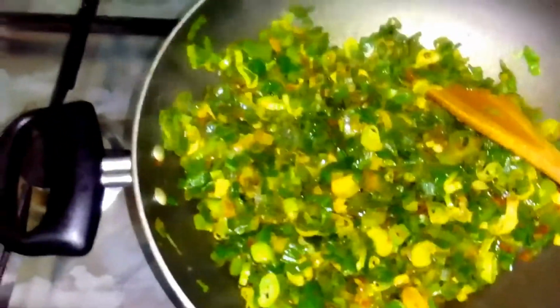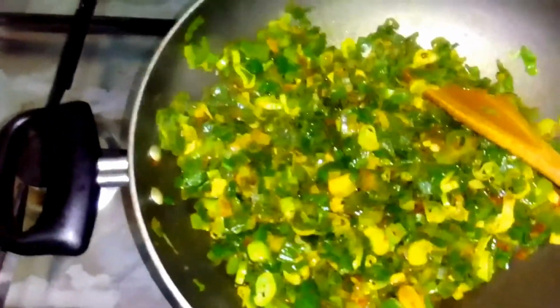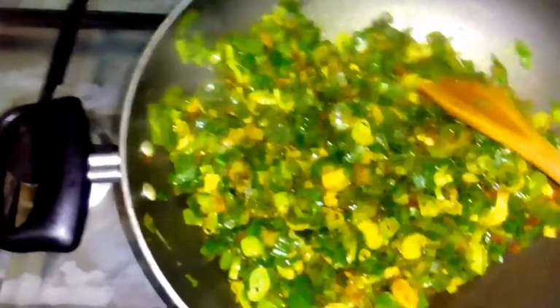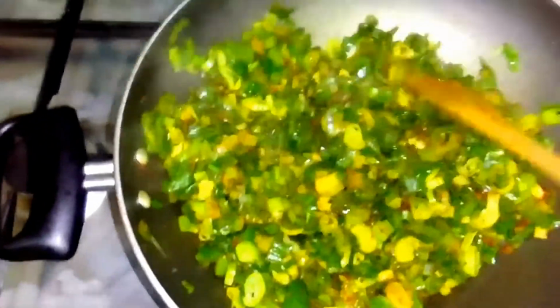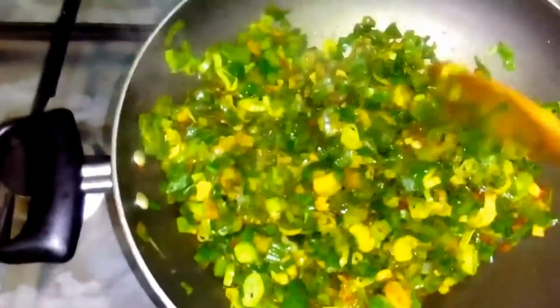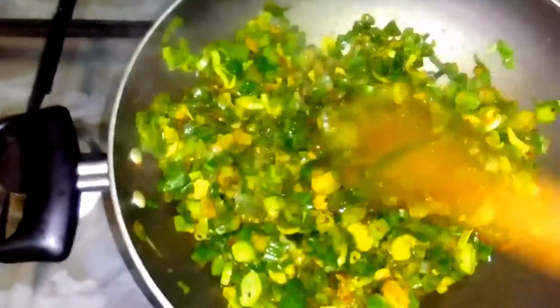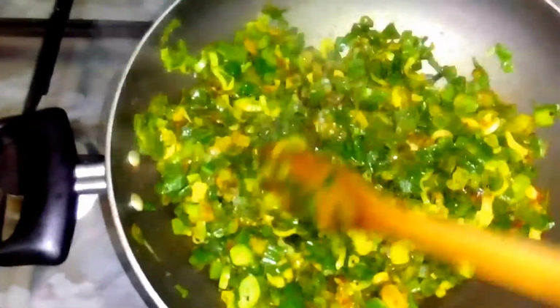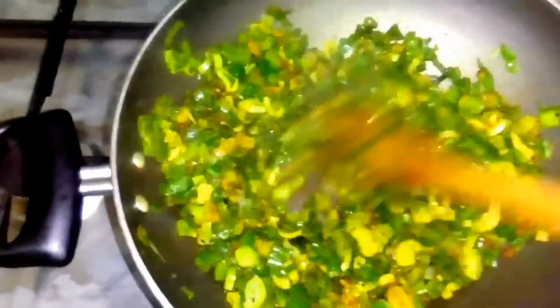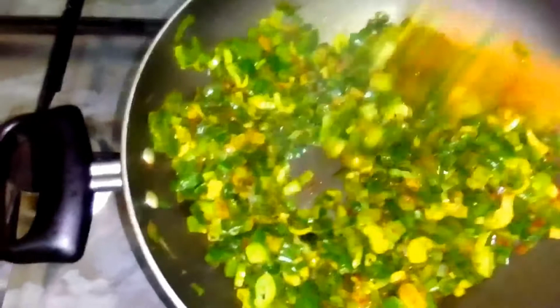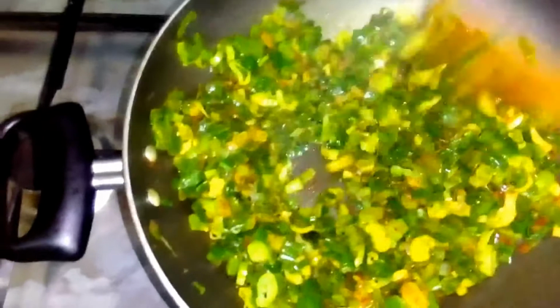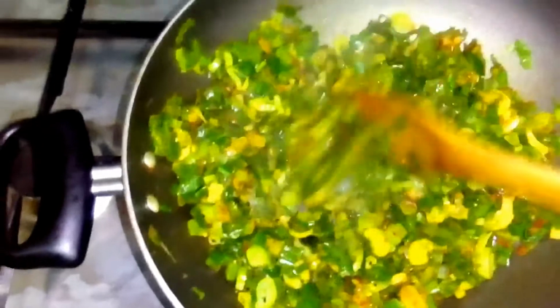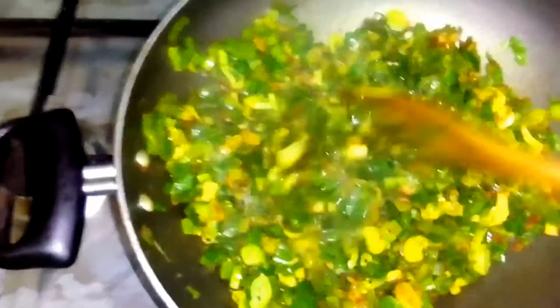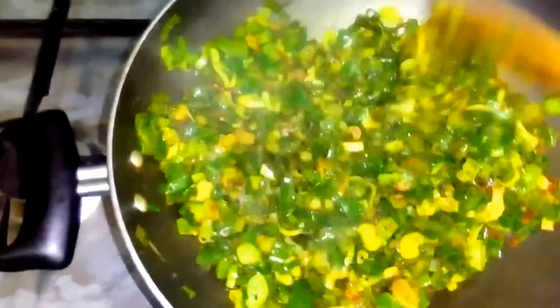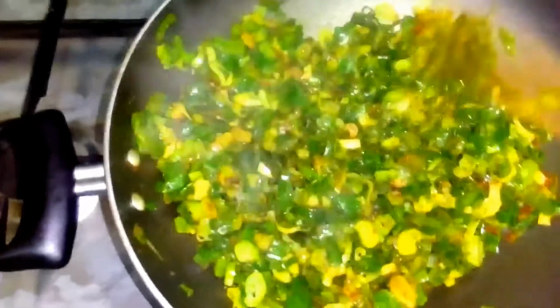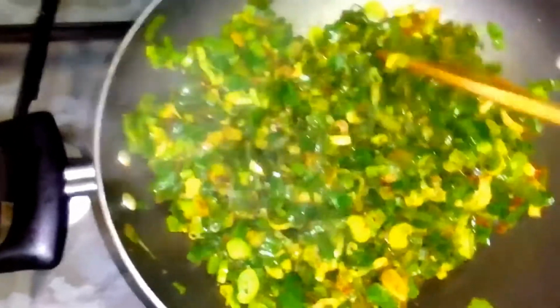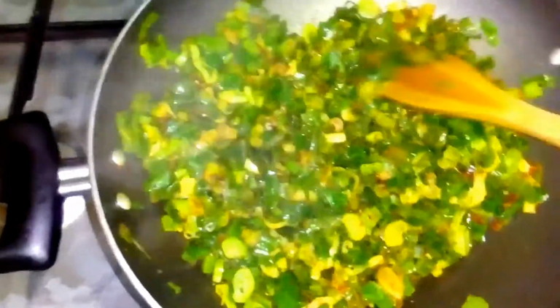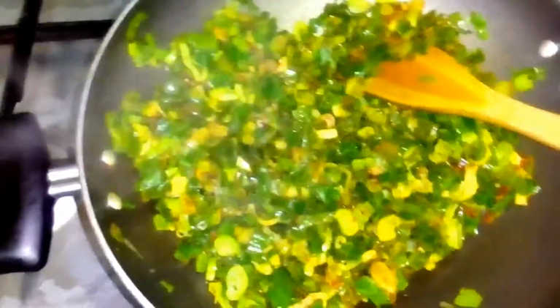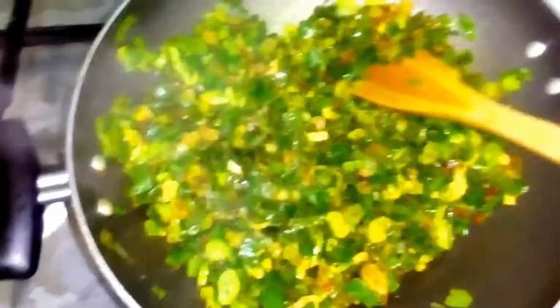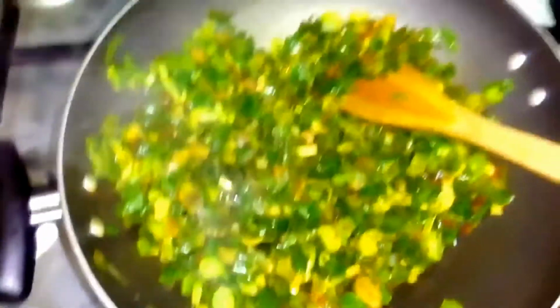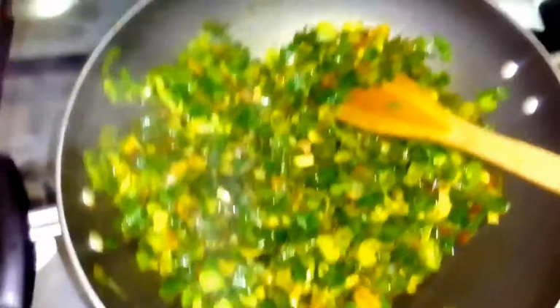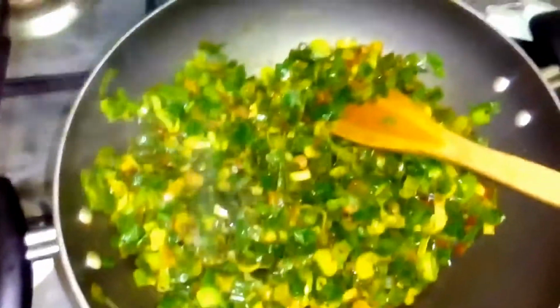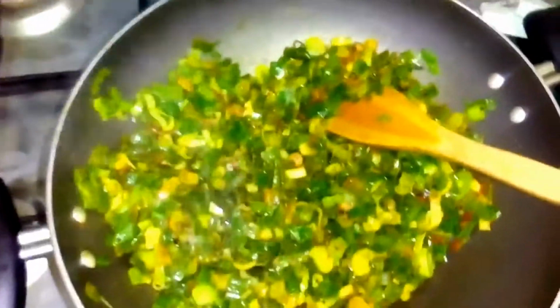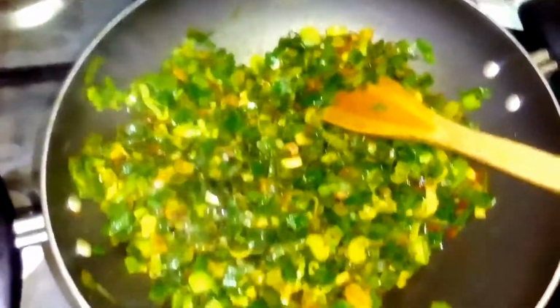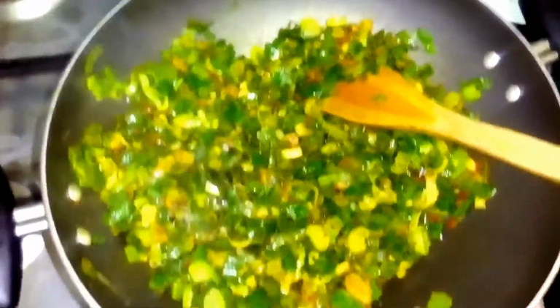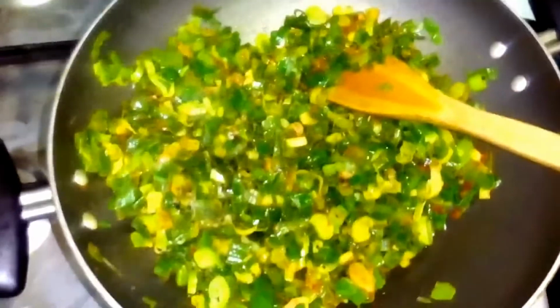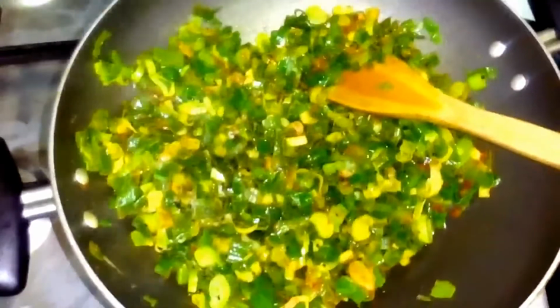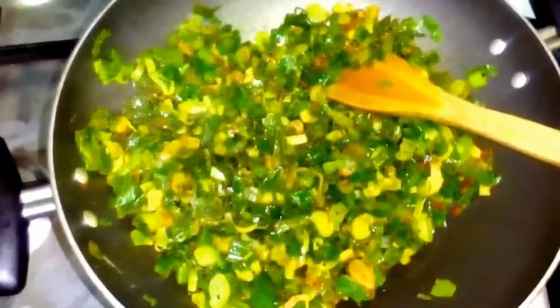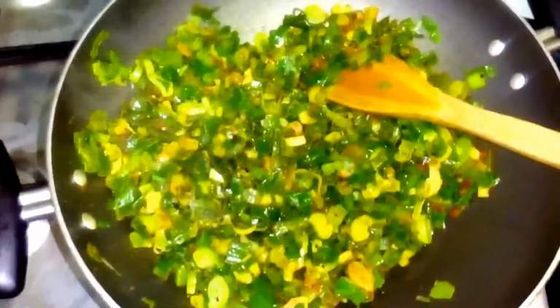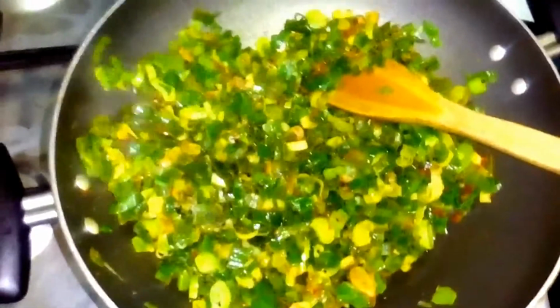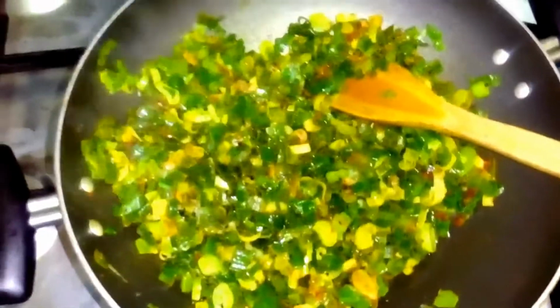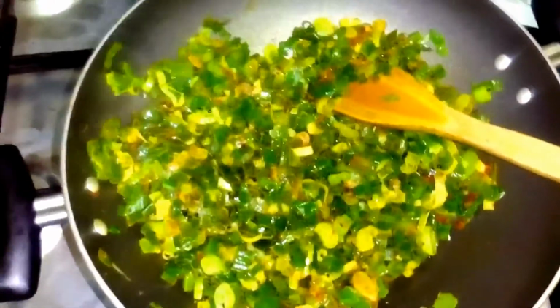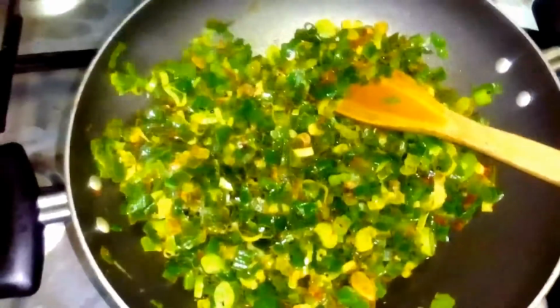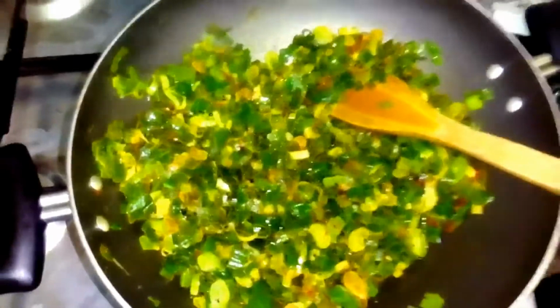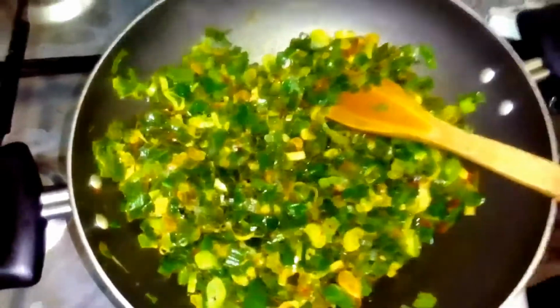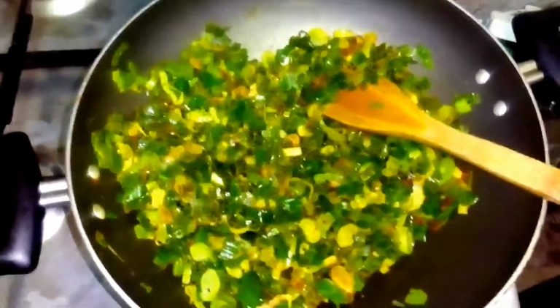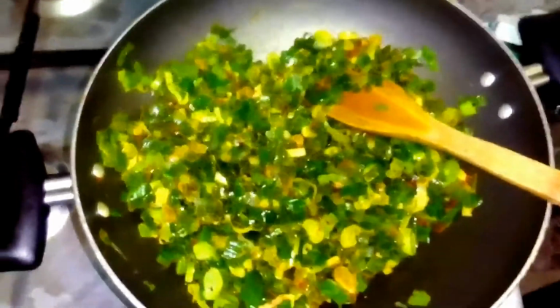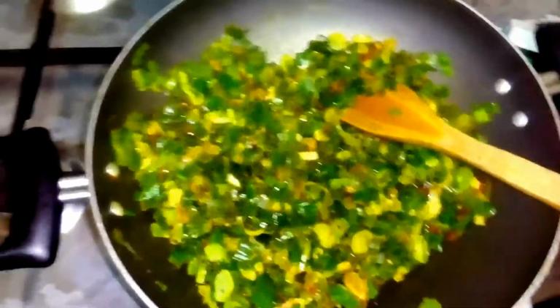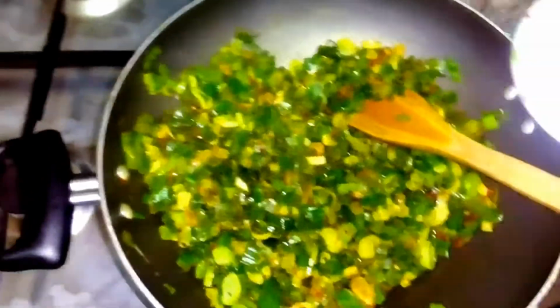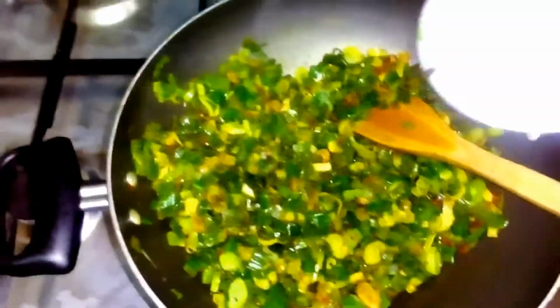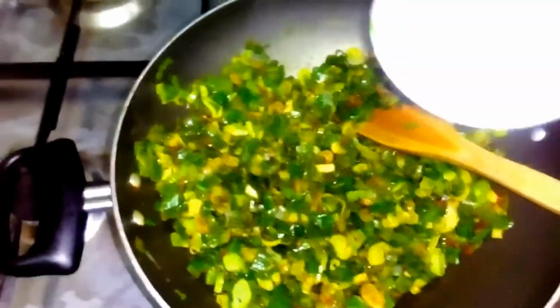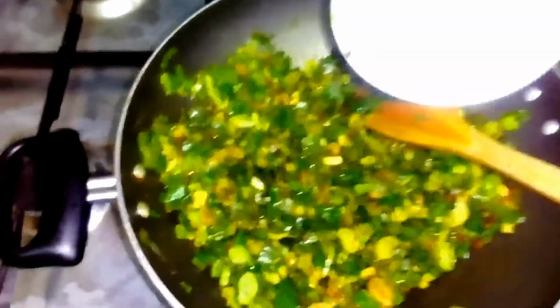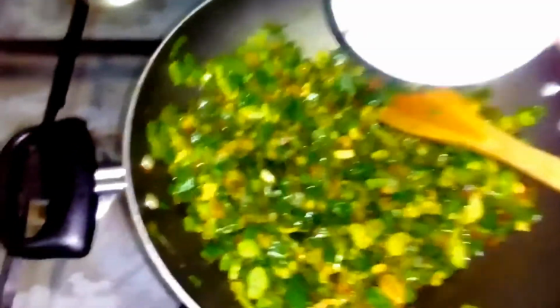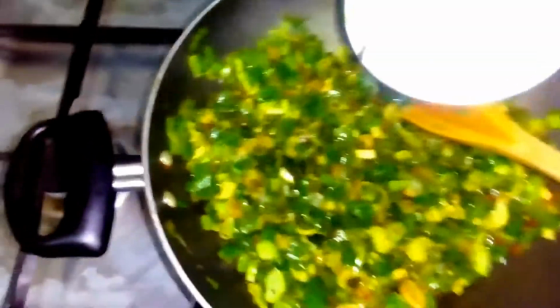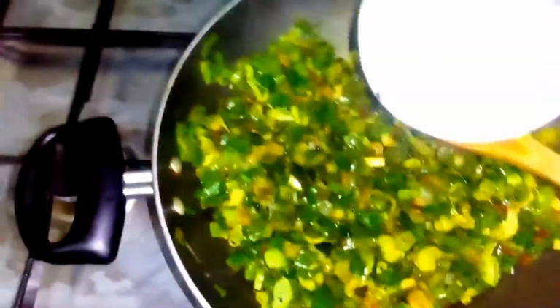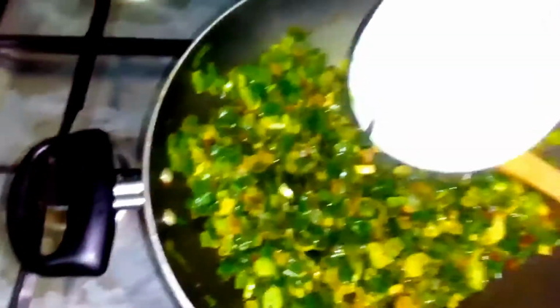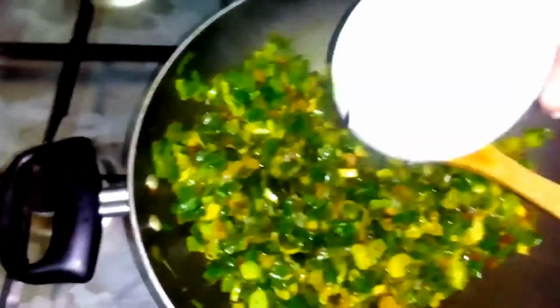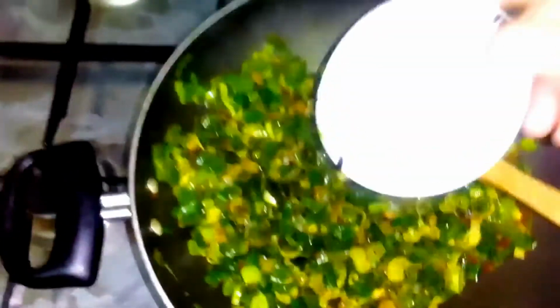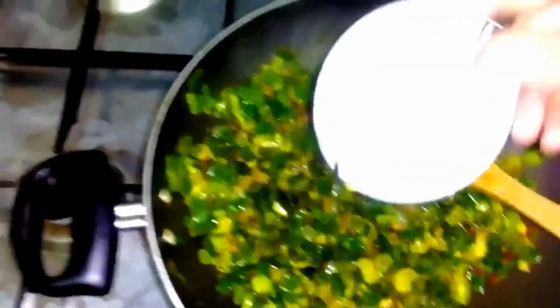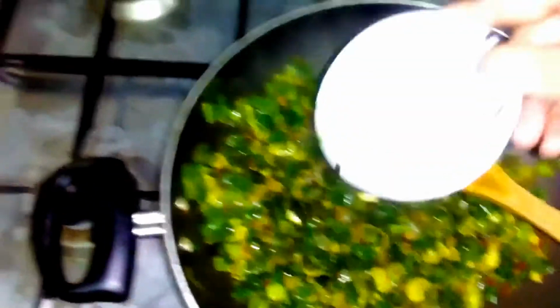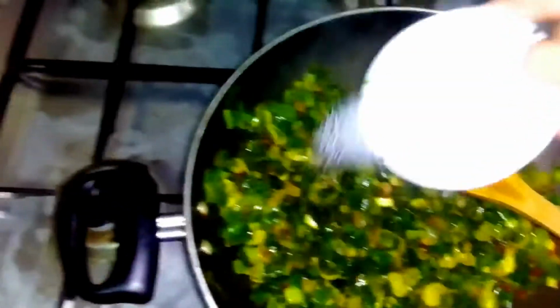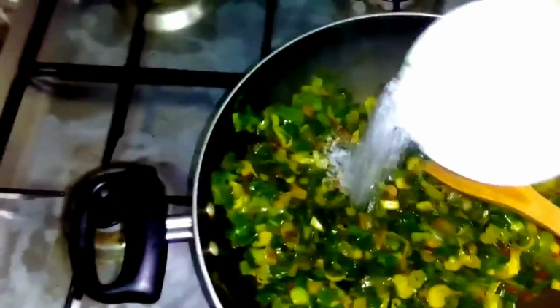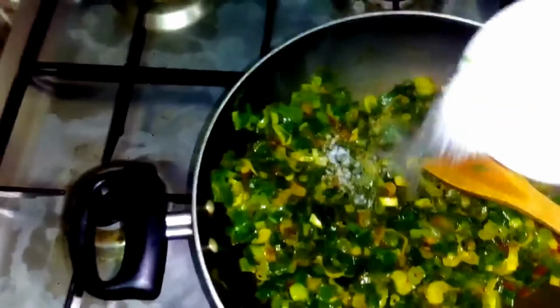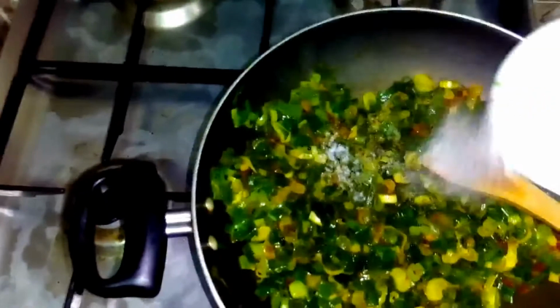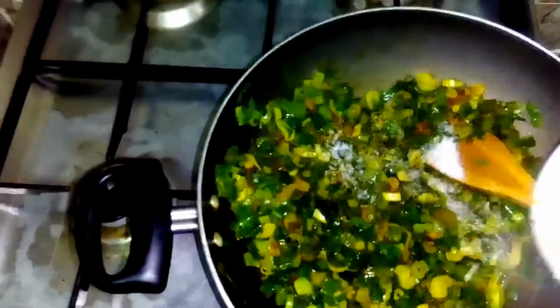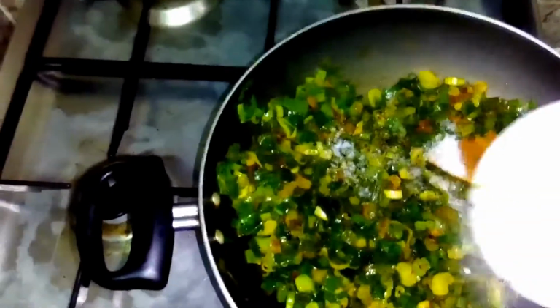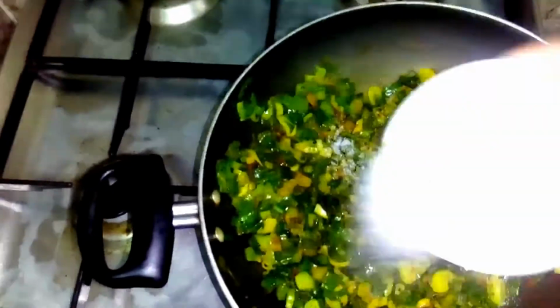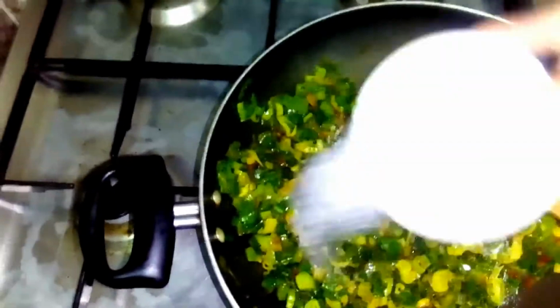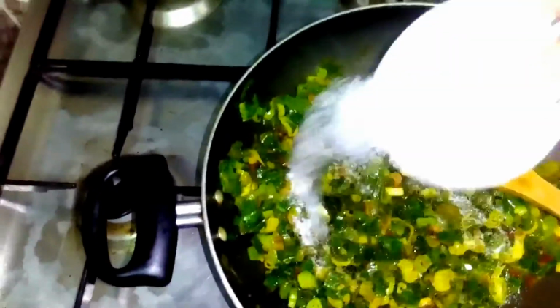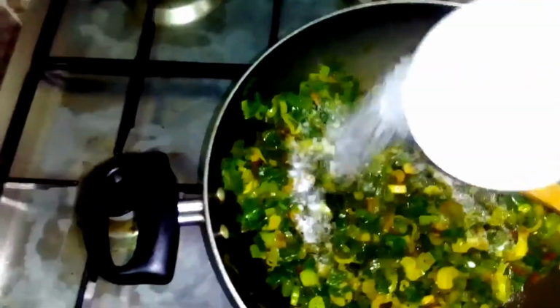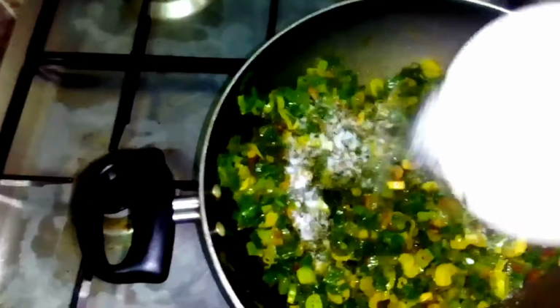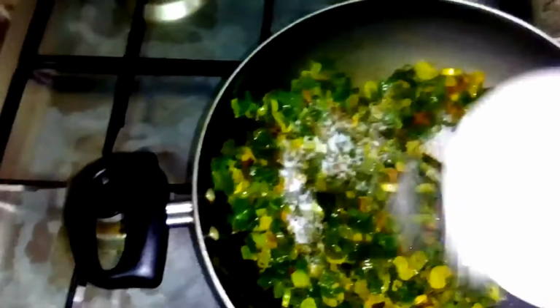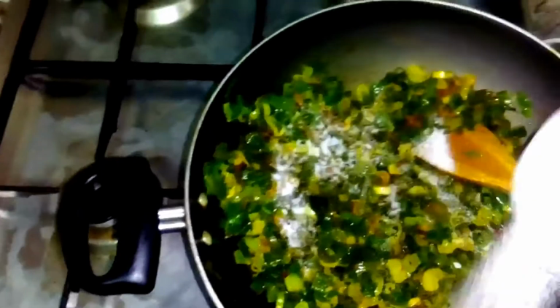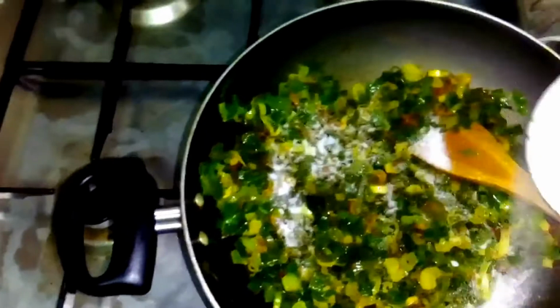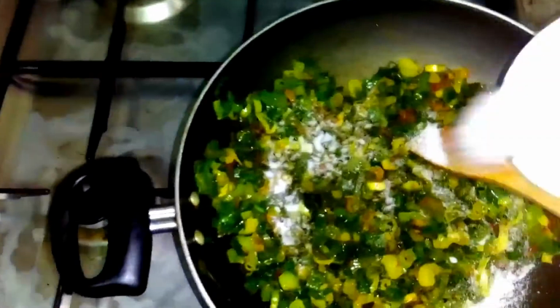Now my masalas are done. I will add salt according to your taste.